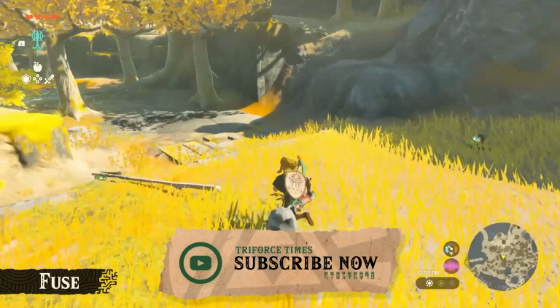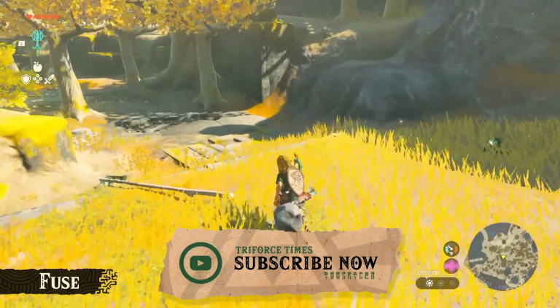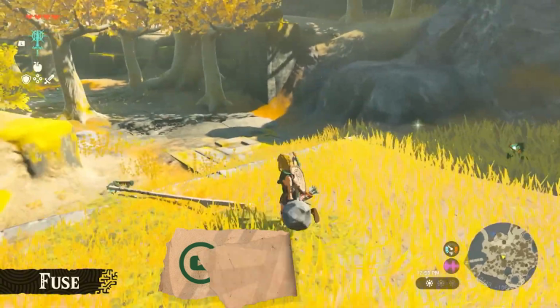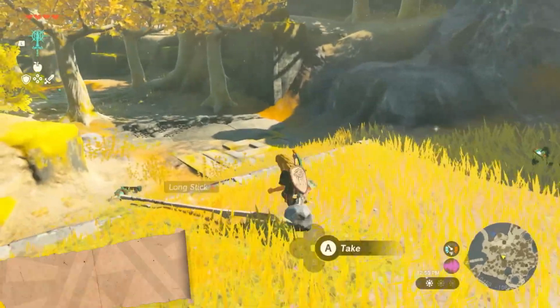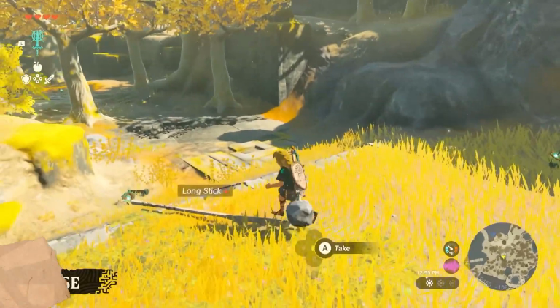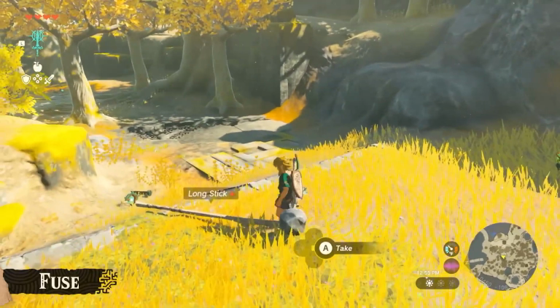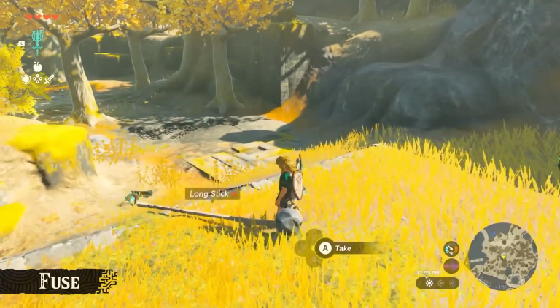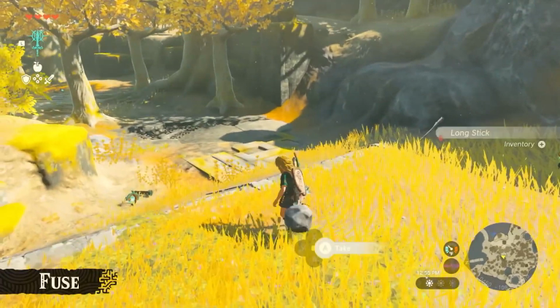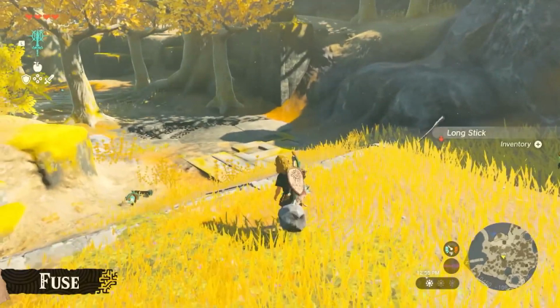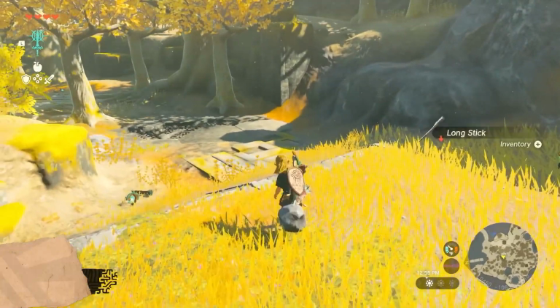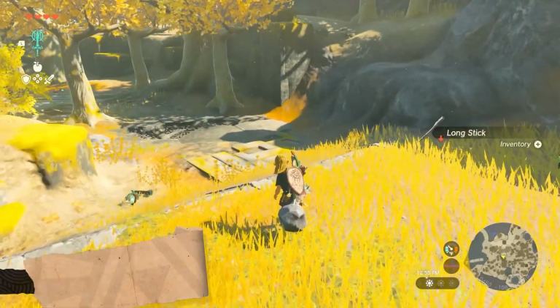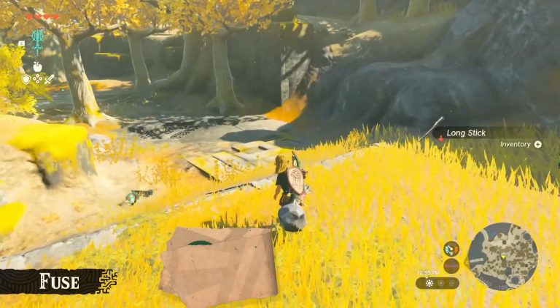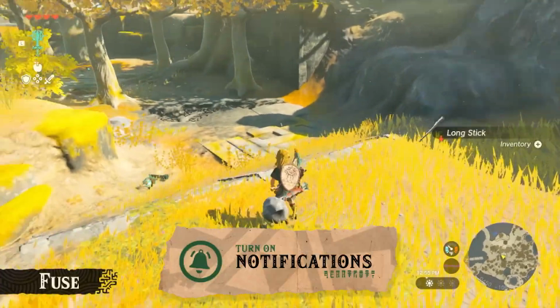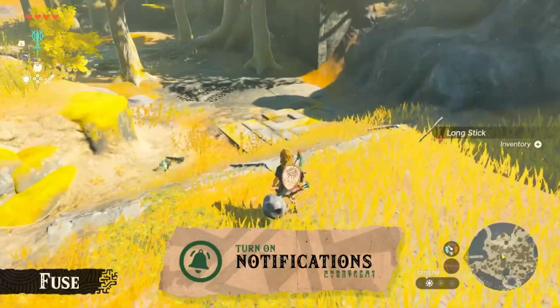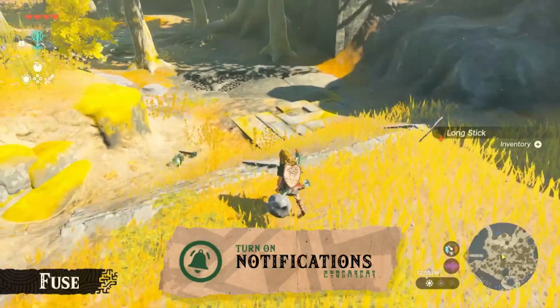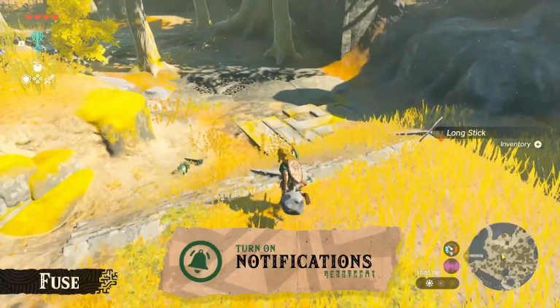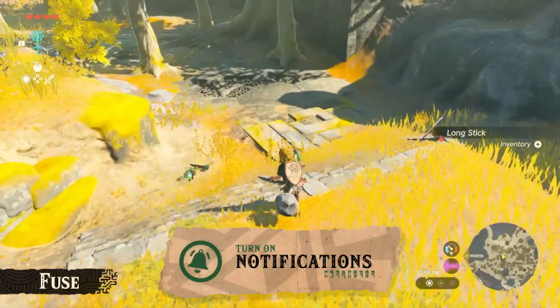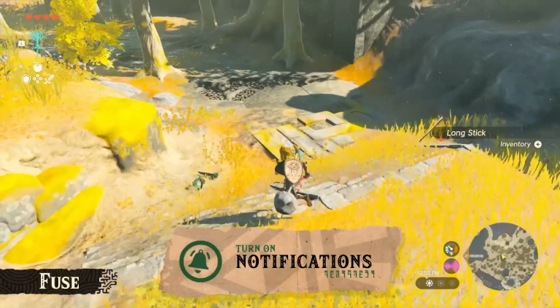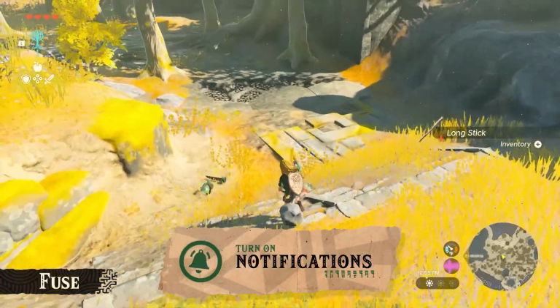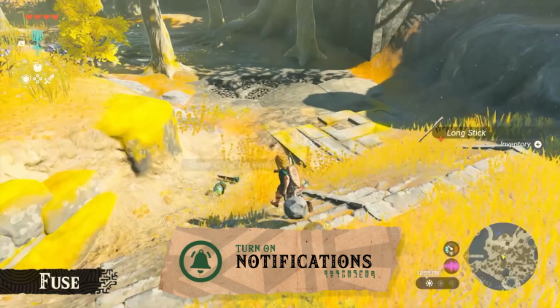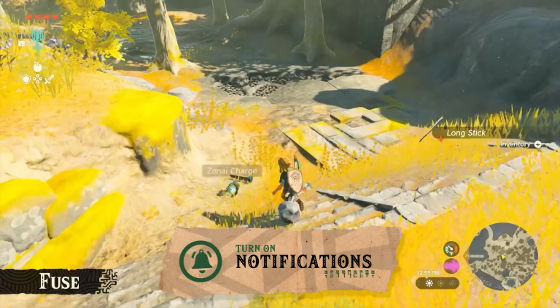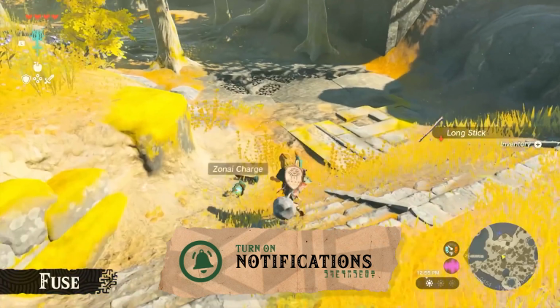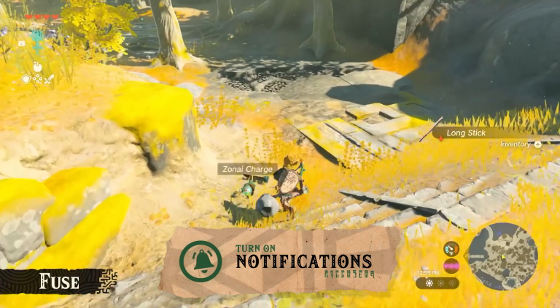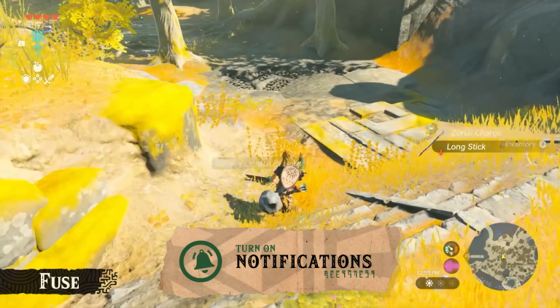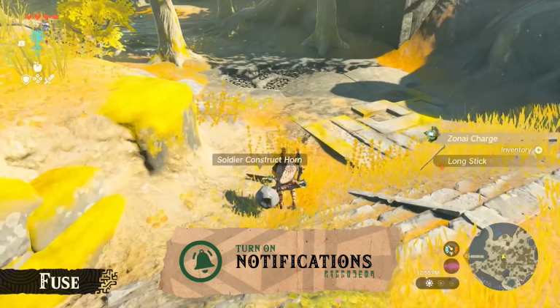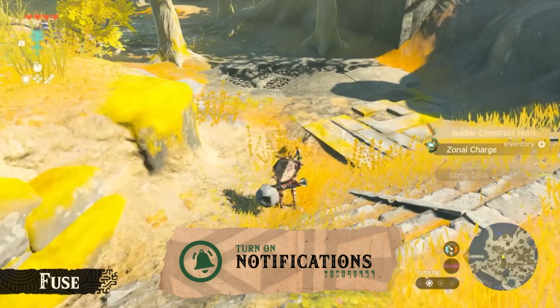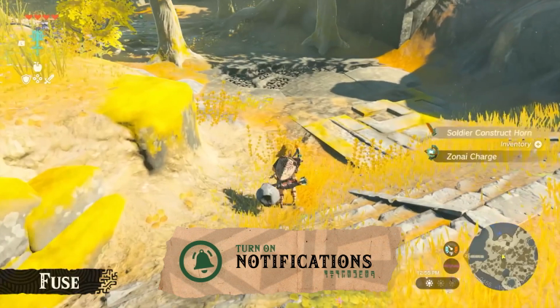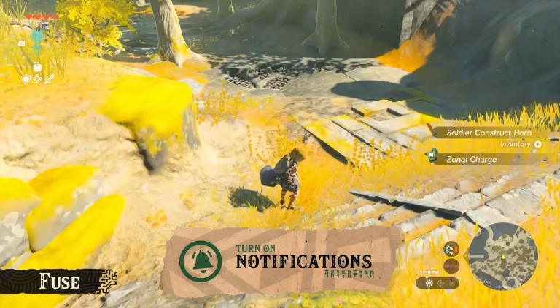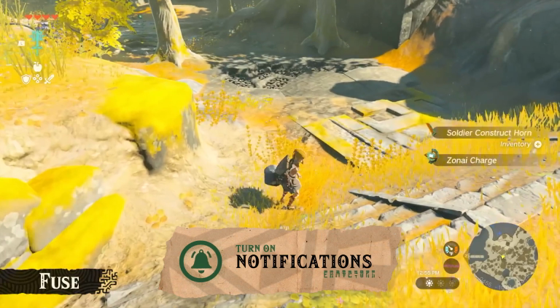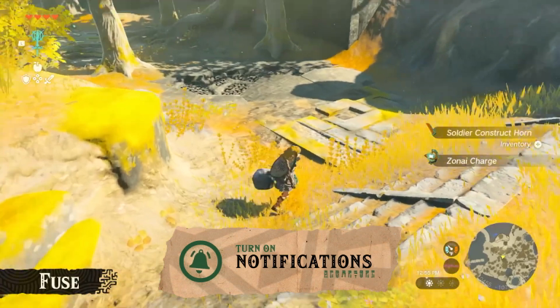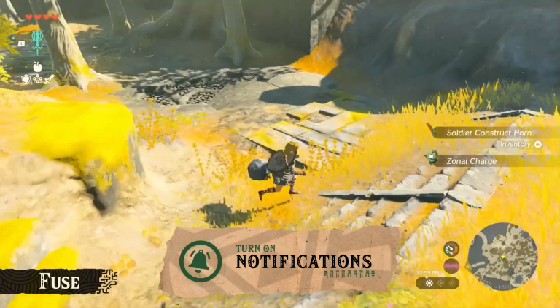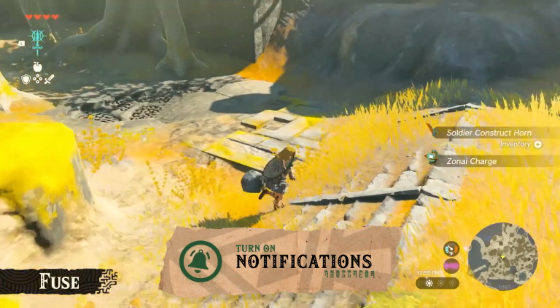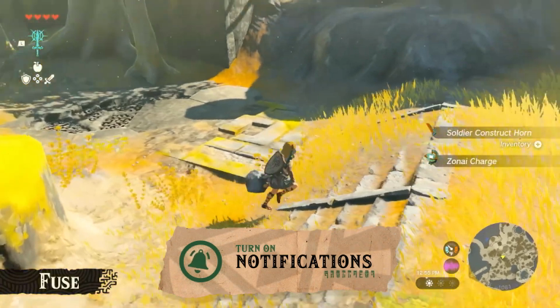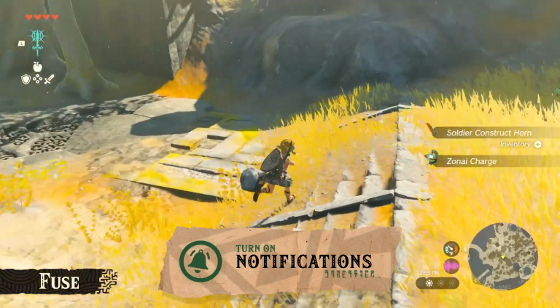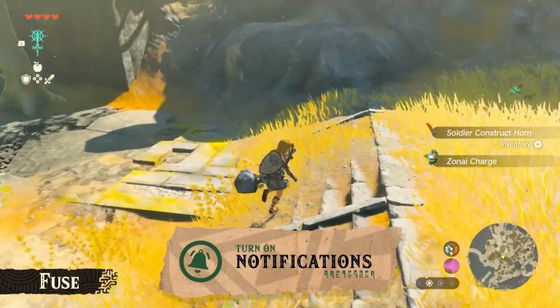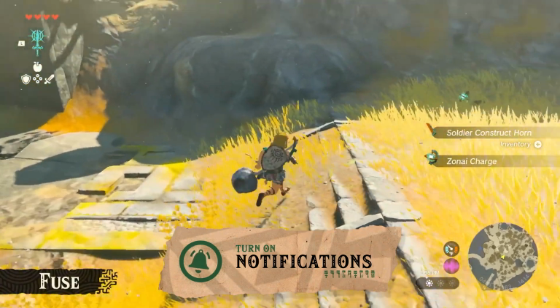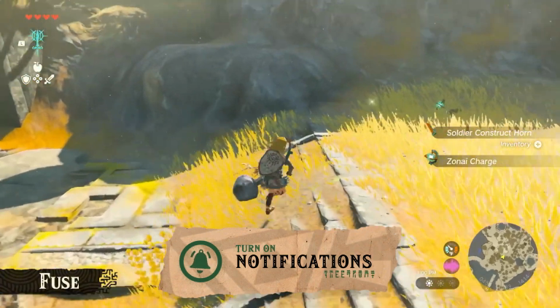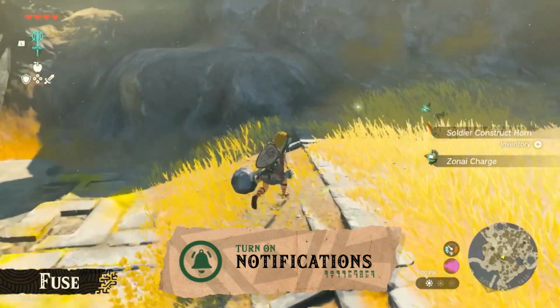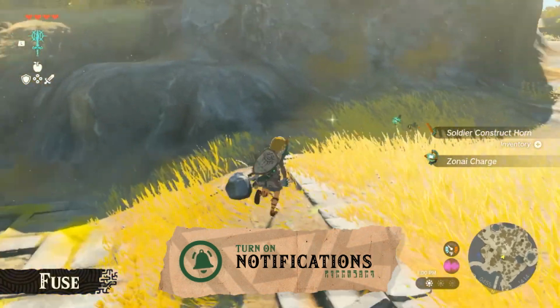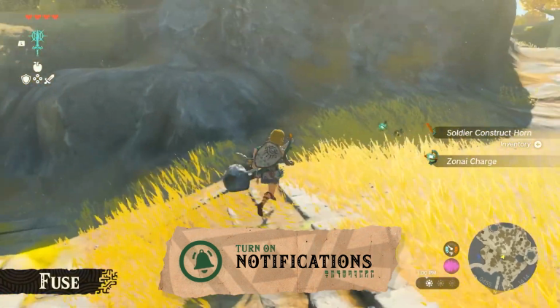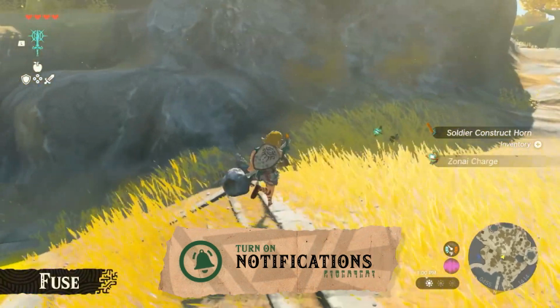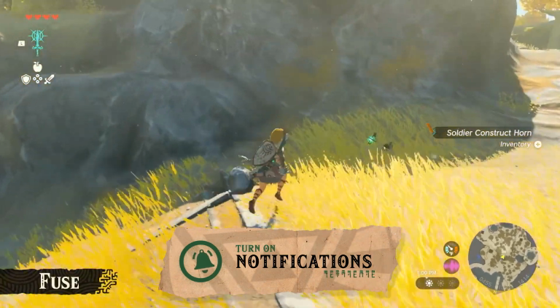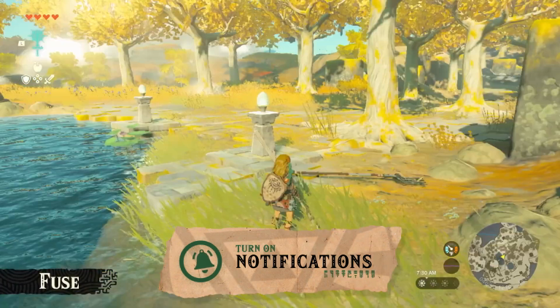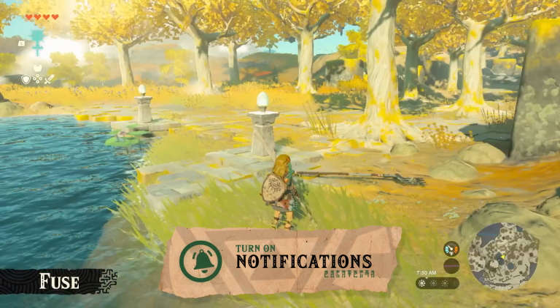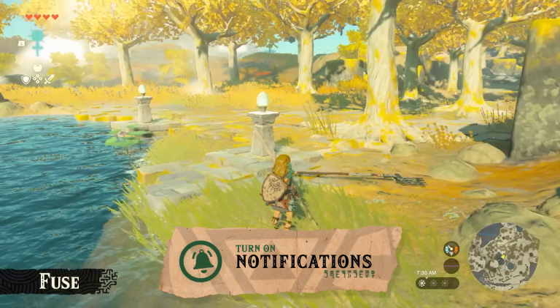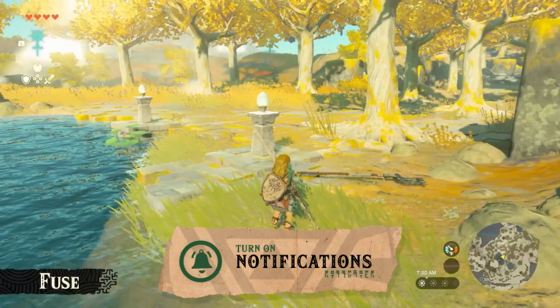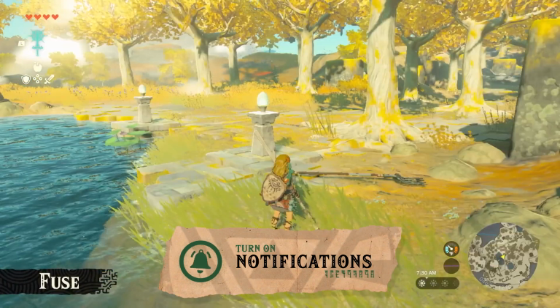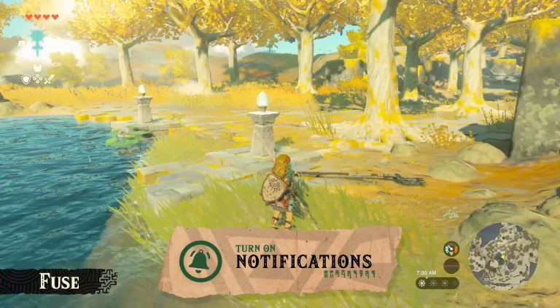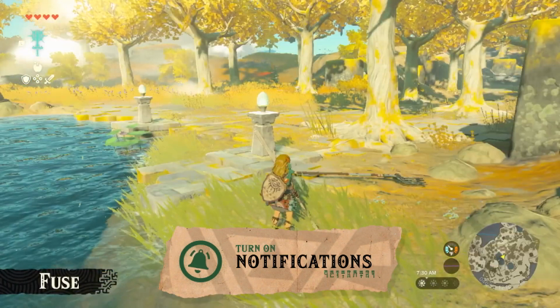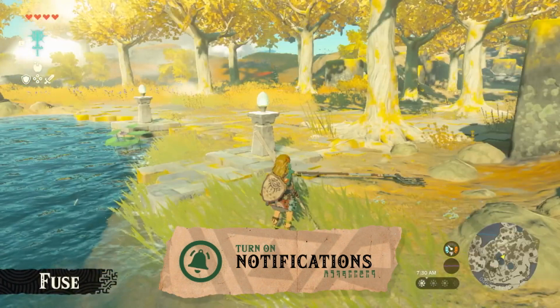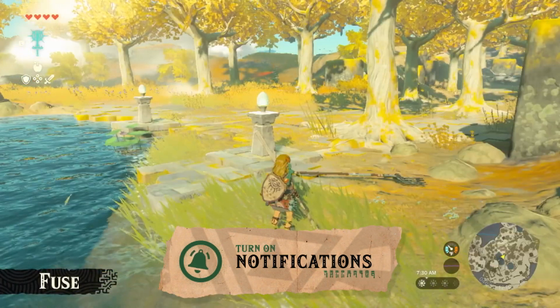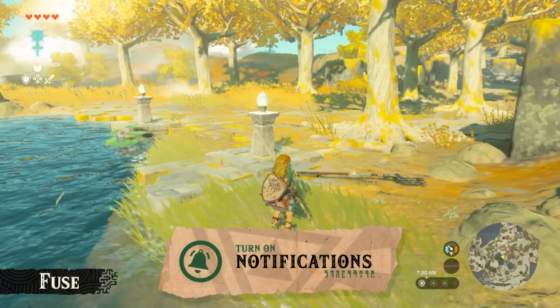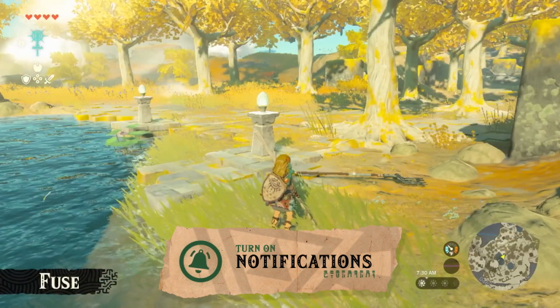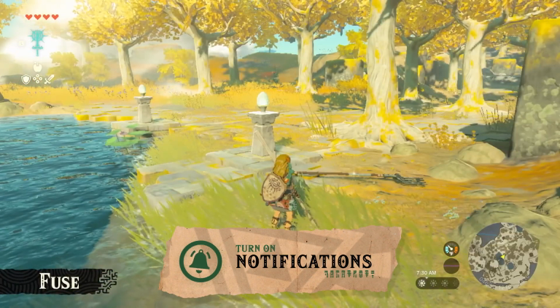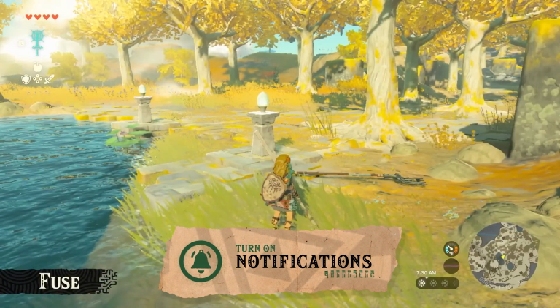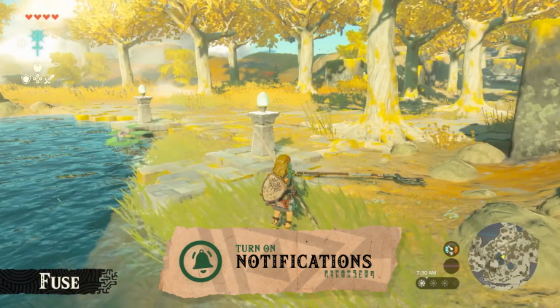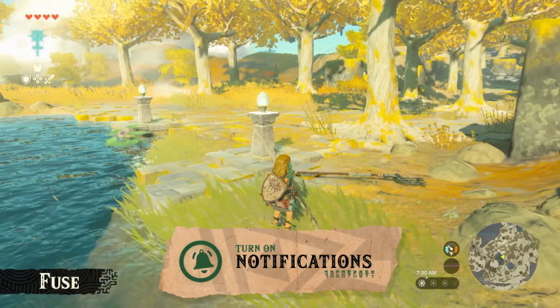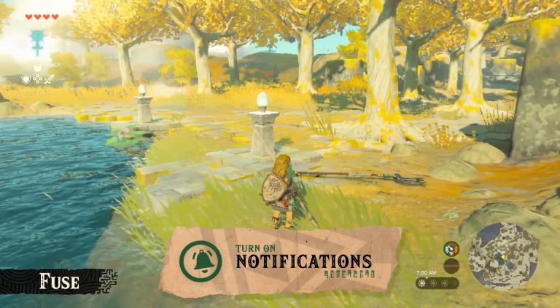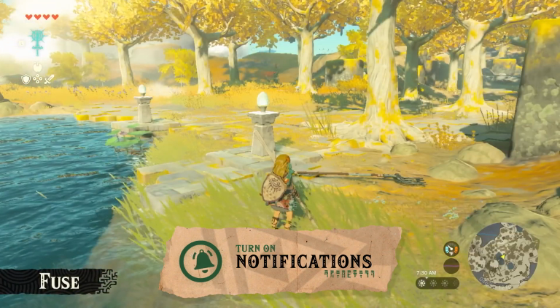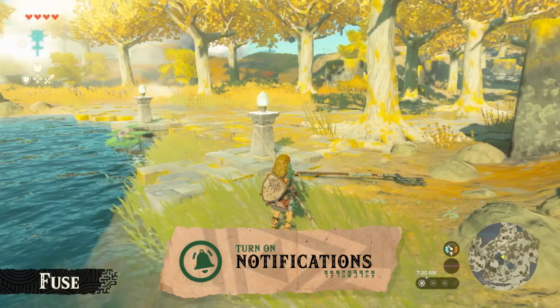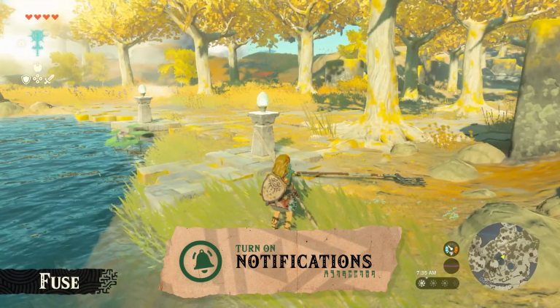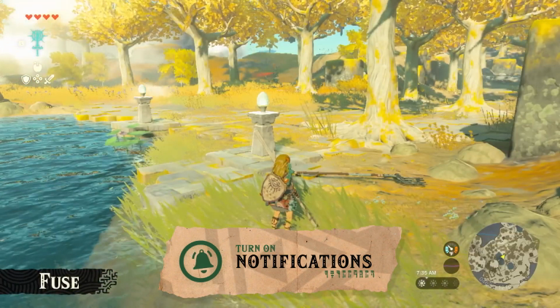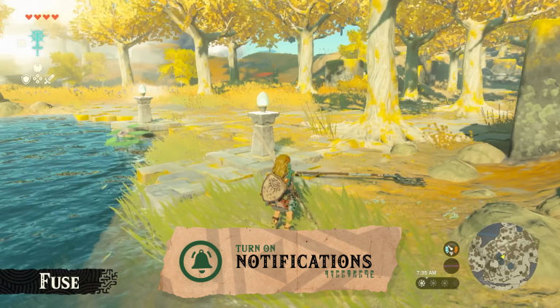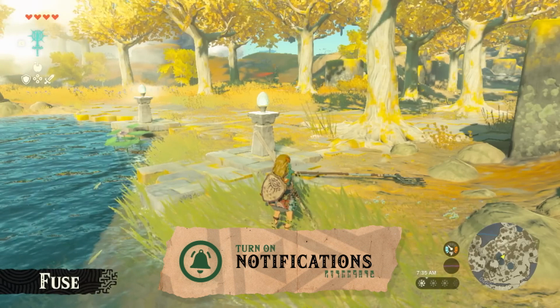Before we get into it today, let me know in the comments what items you want to fuse together in The Legend of Zelda: Tears of the Kingdom.